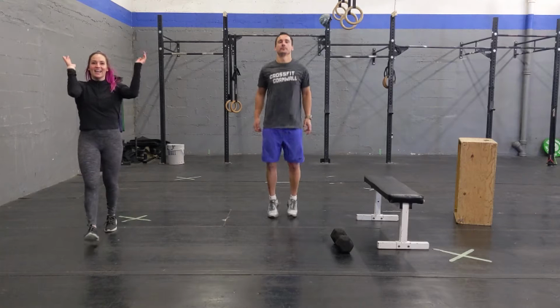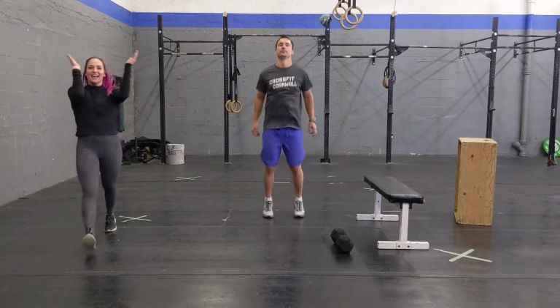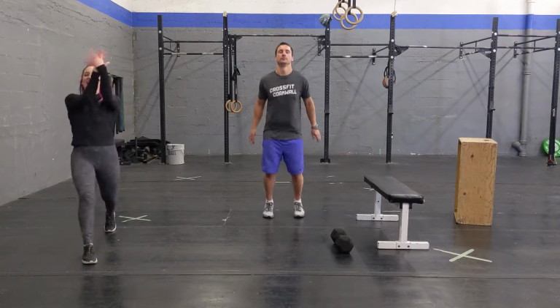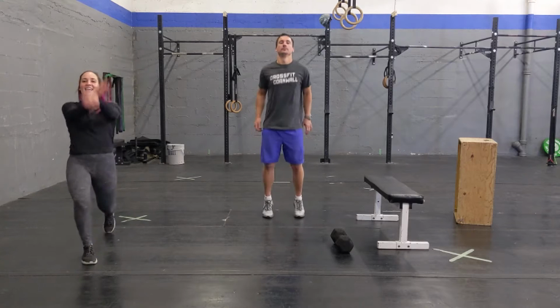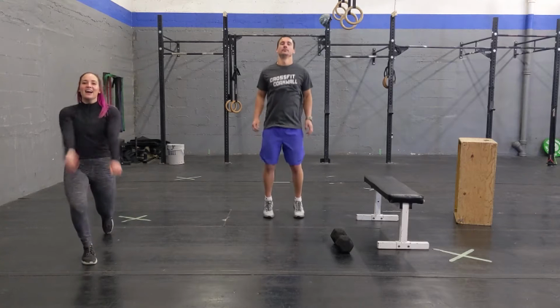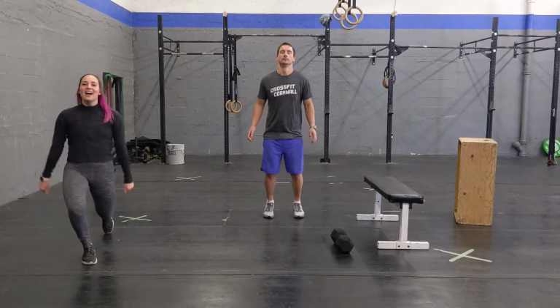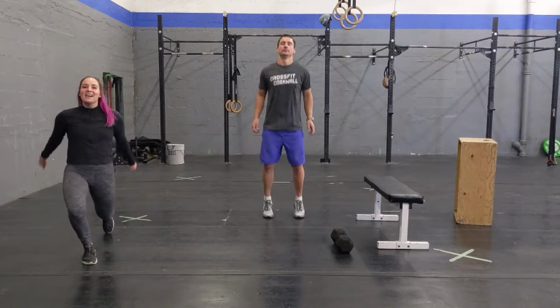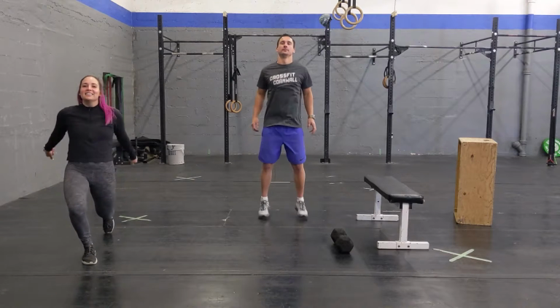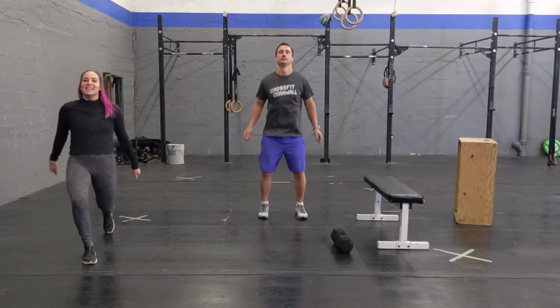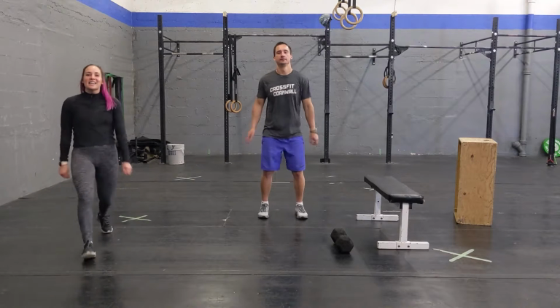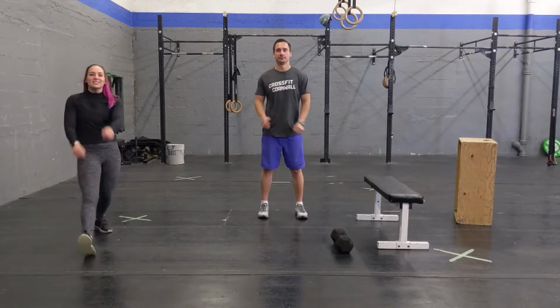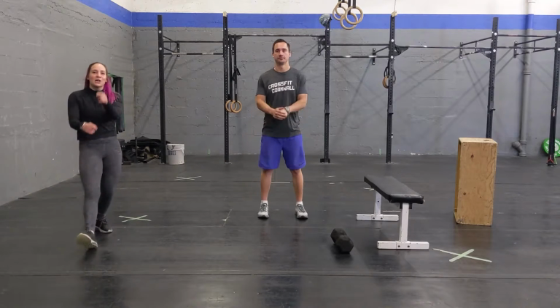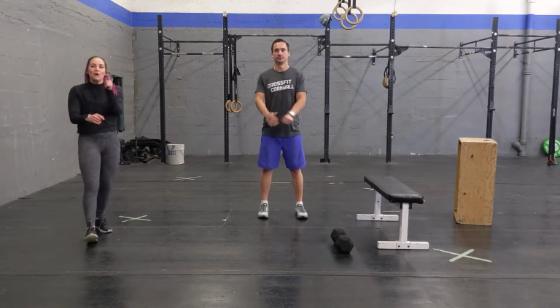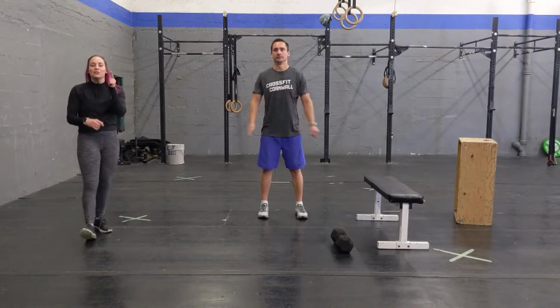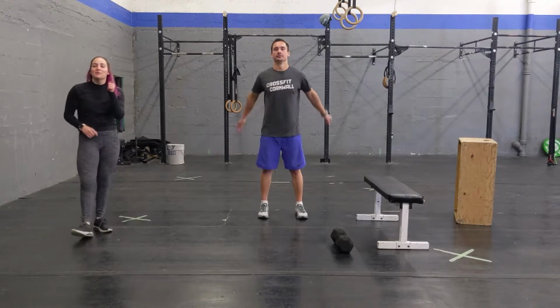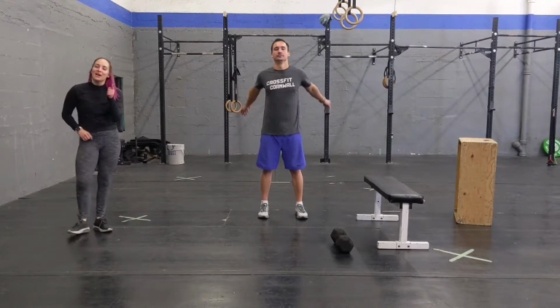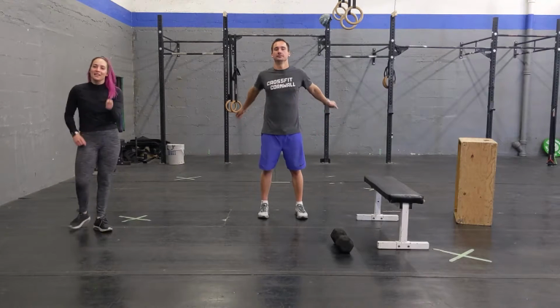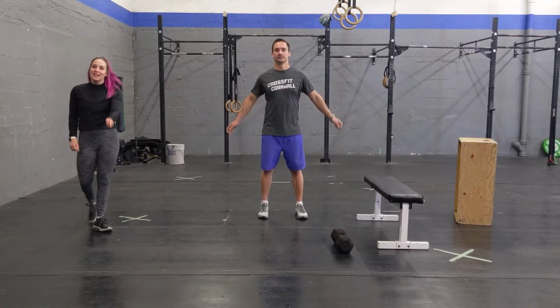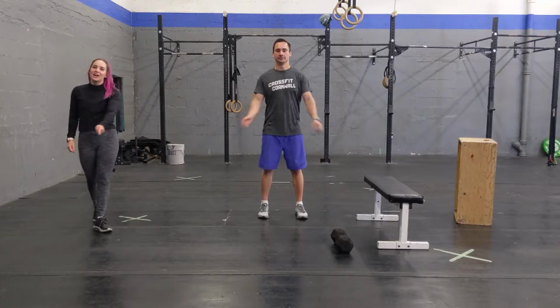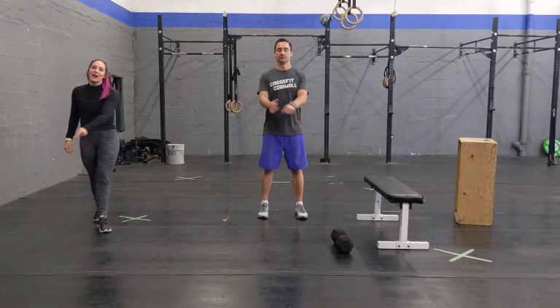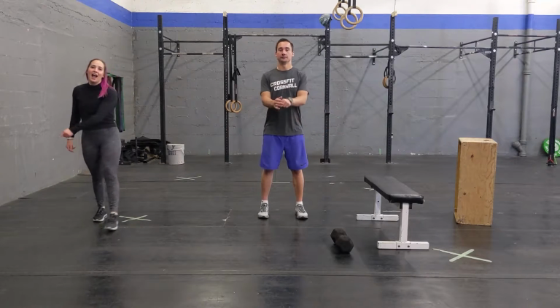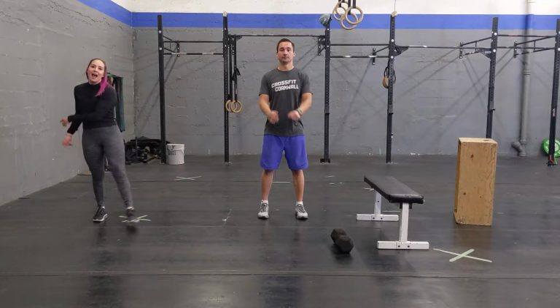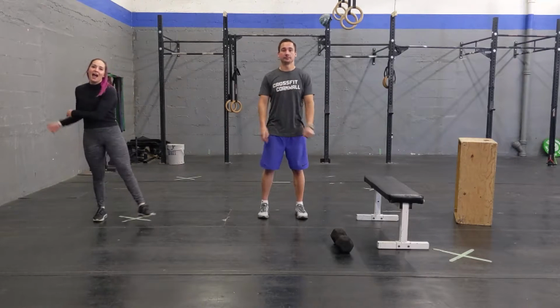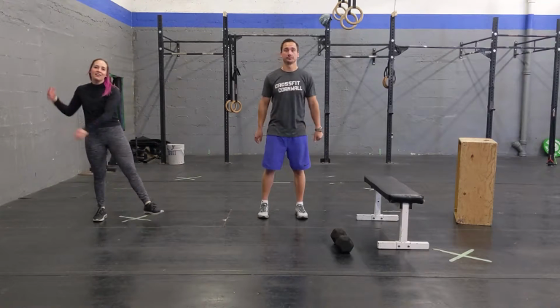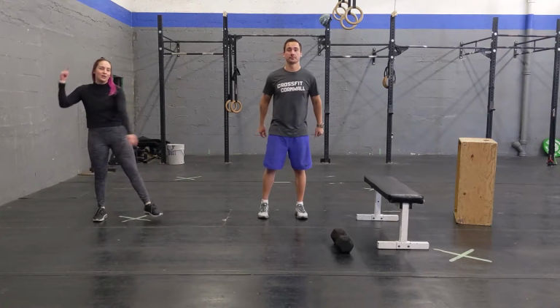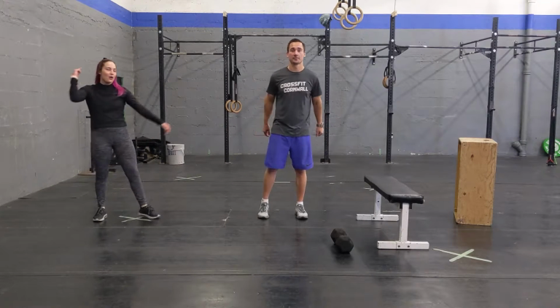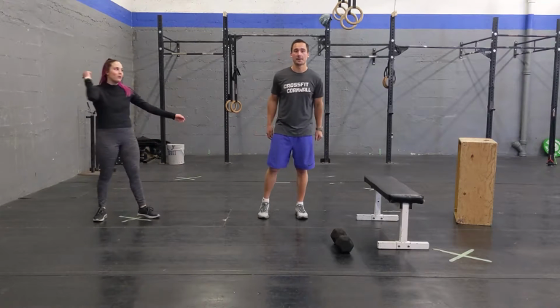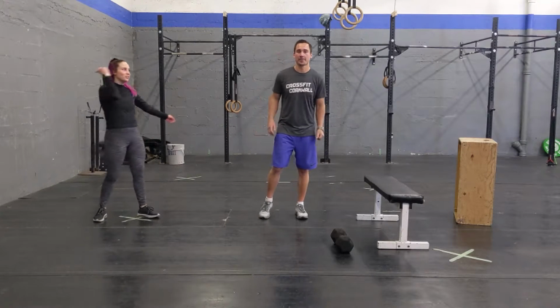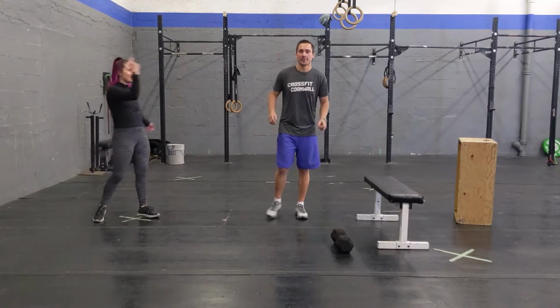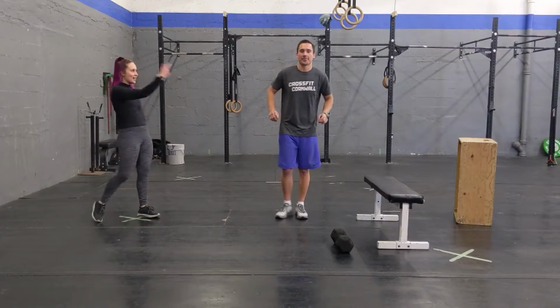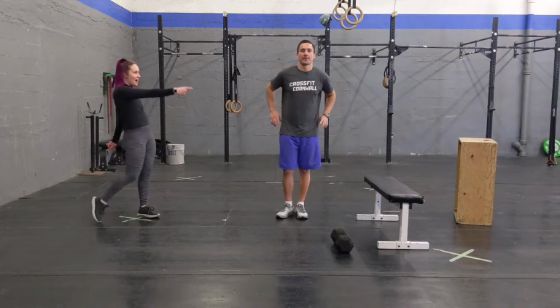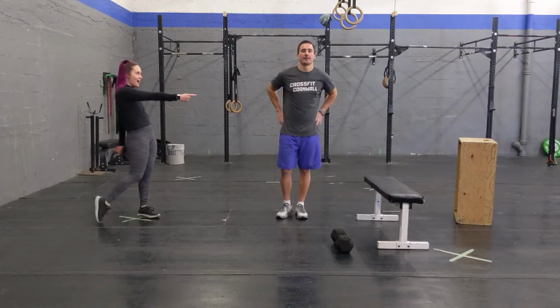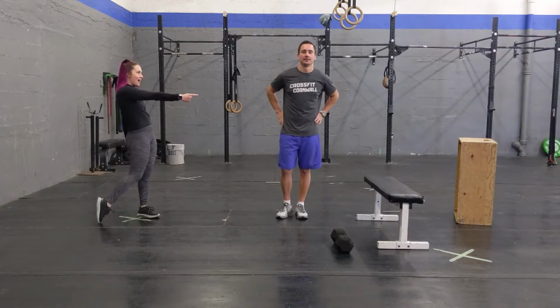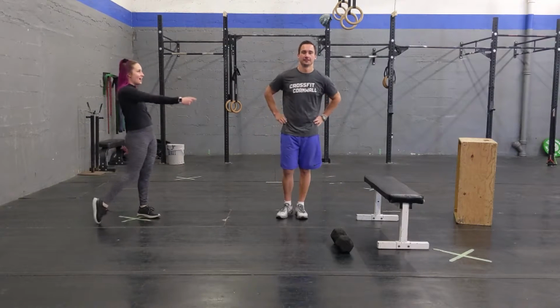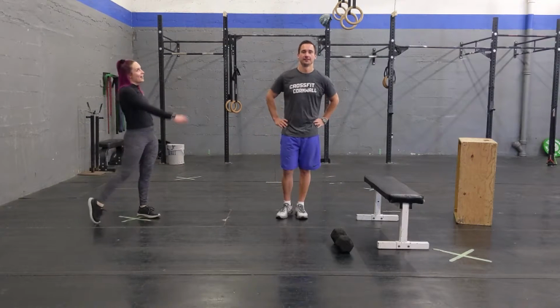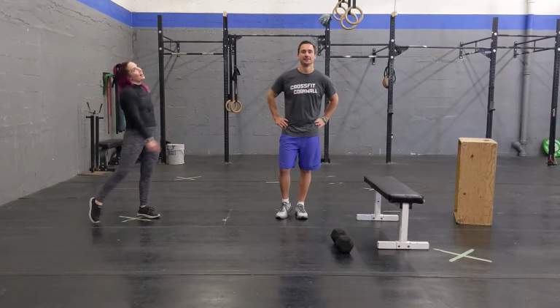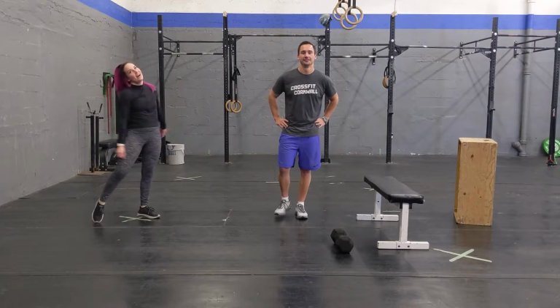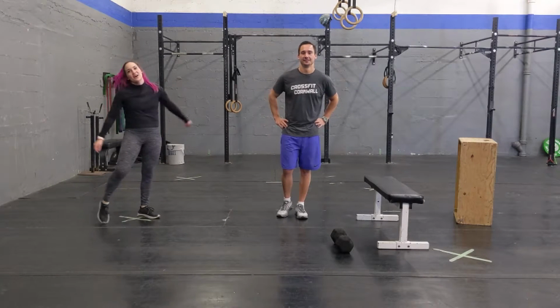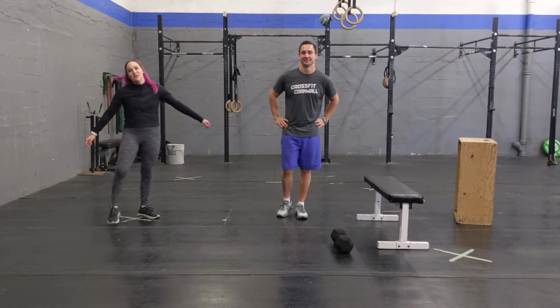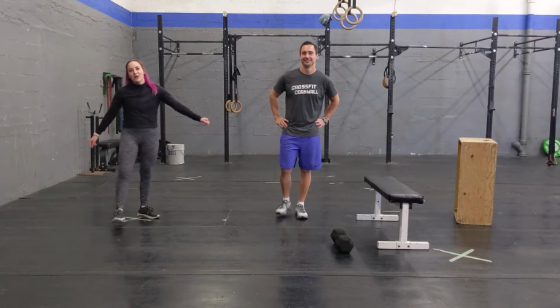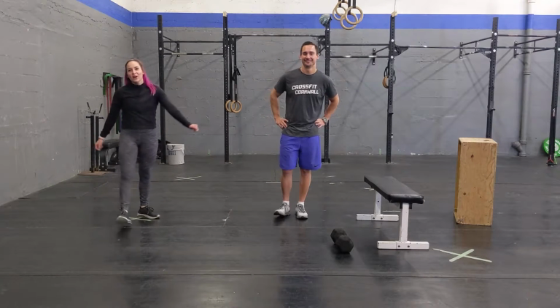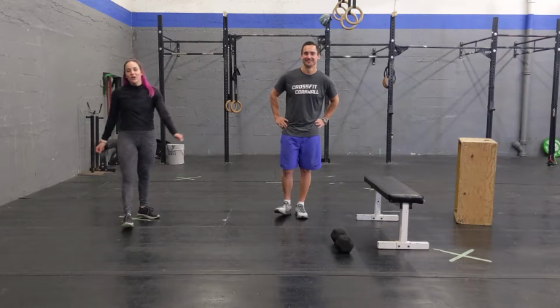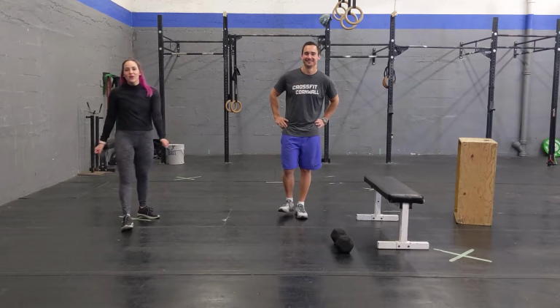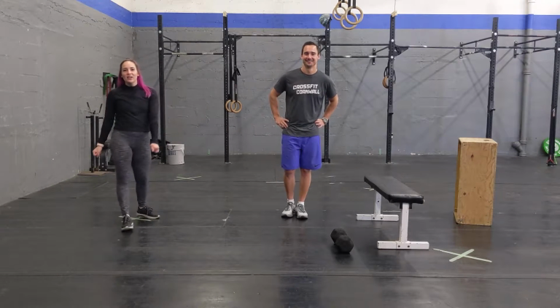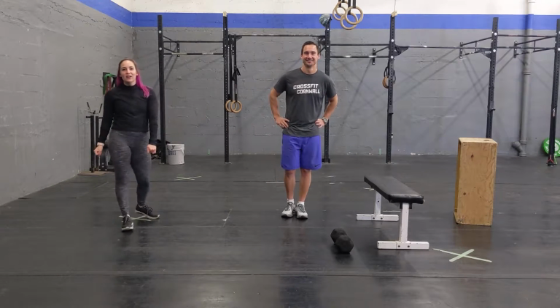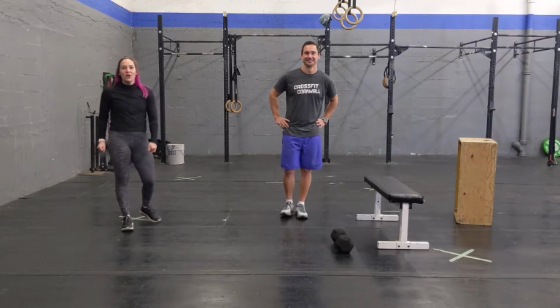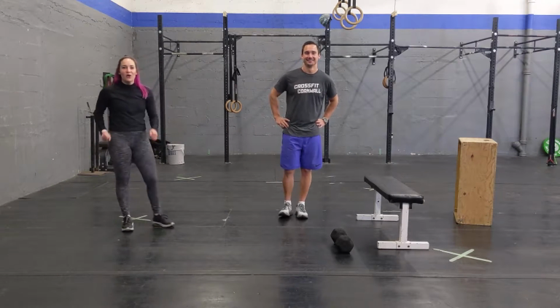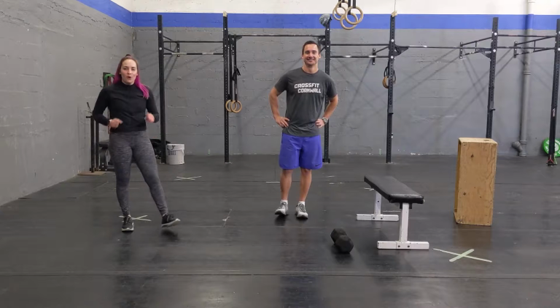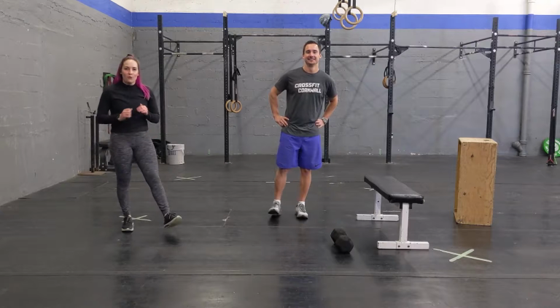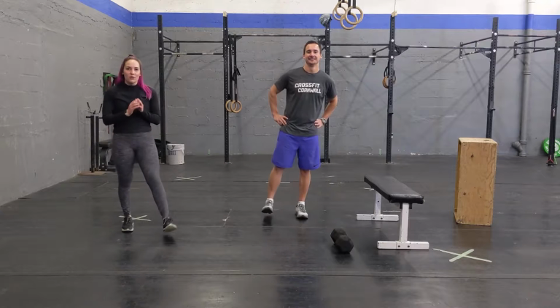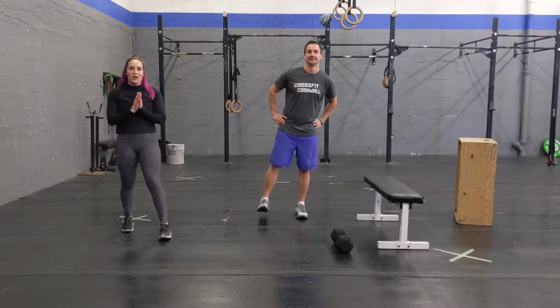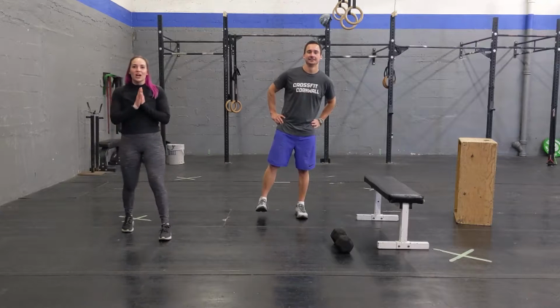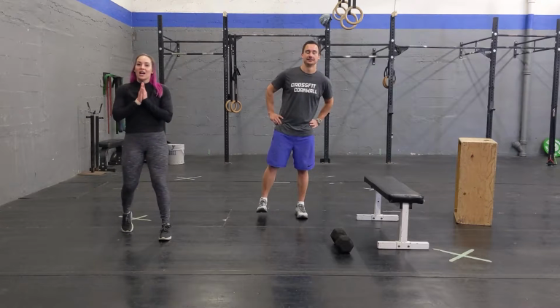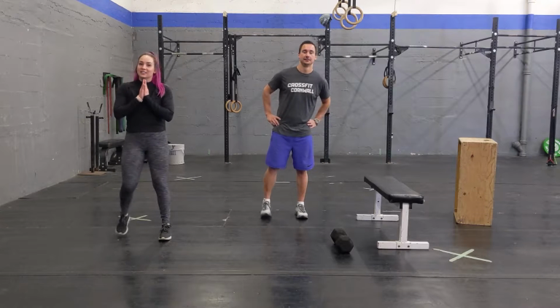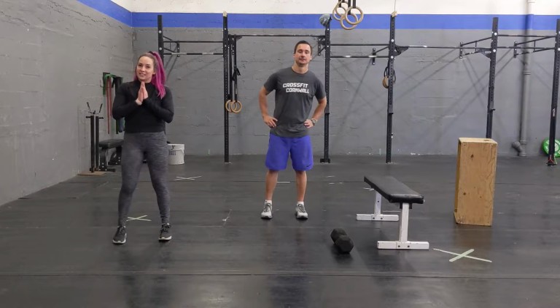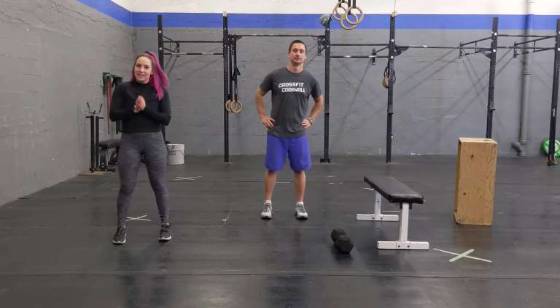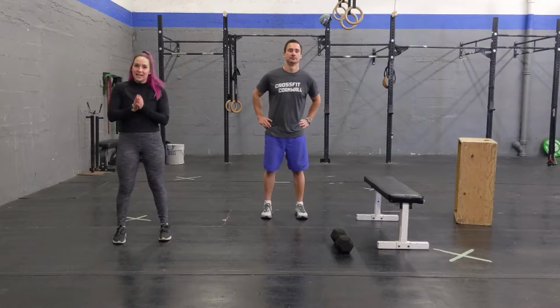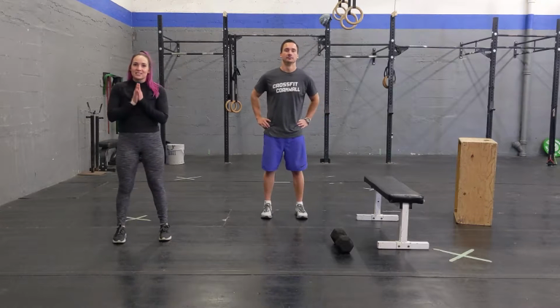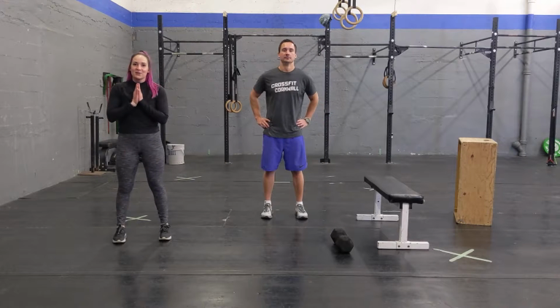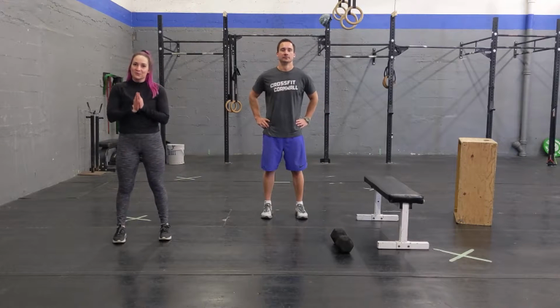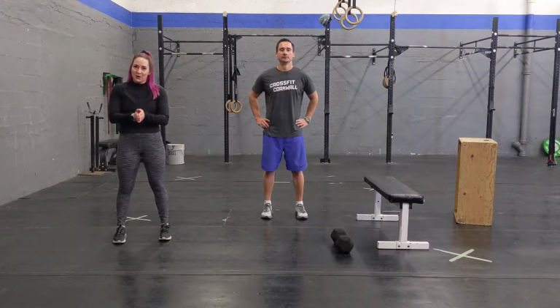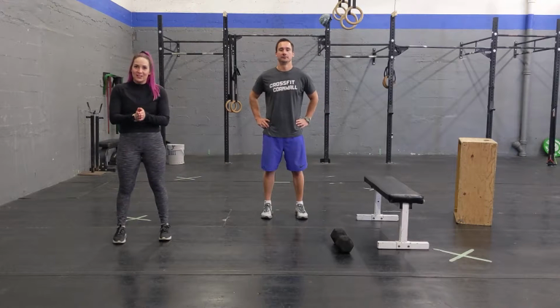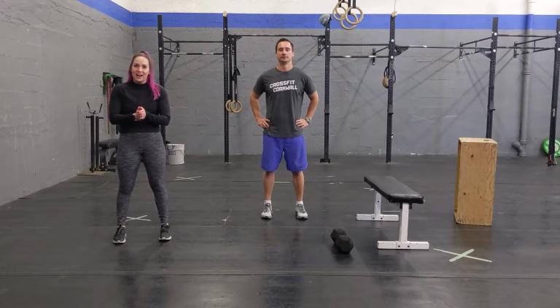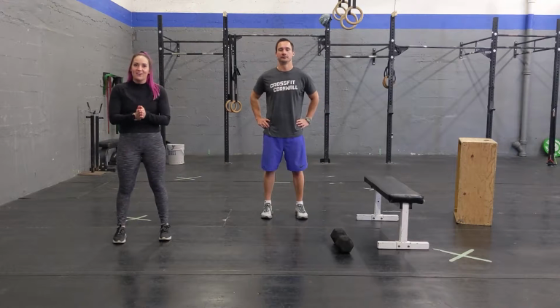Hey guys, it's Coach Mick here and Coach Kyle. We are going to go over today's workout.